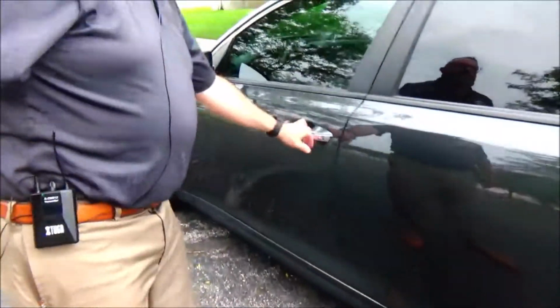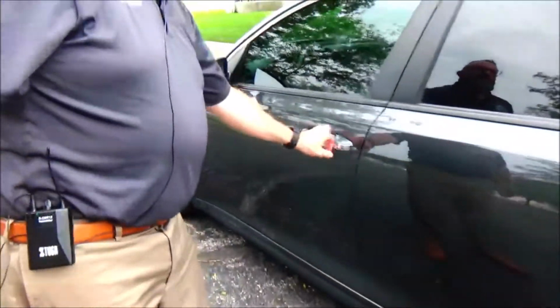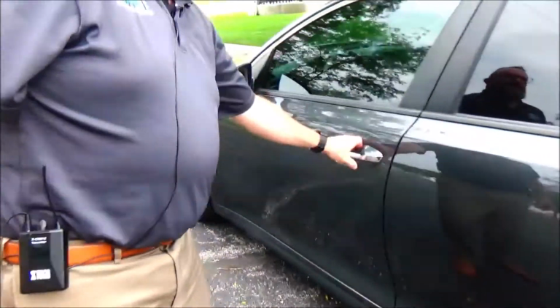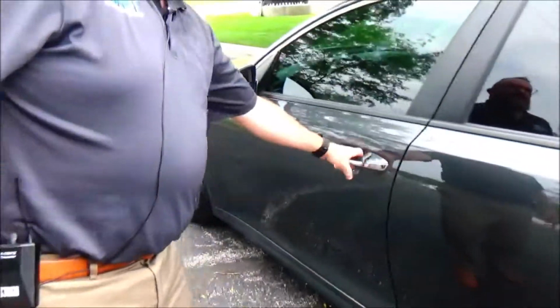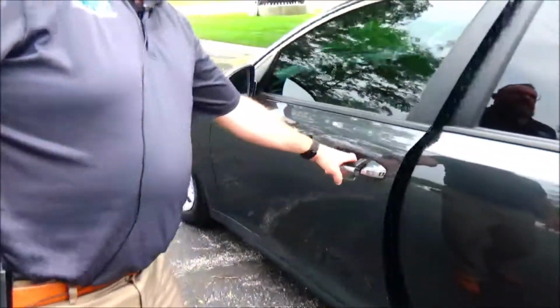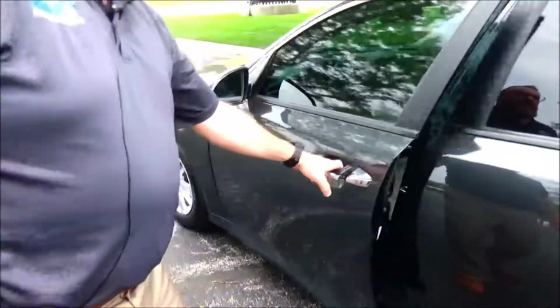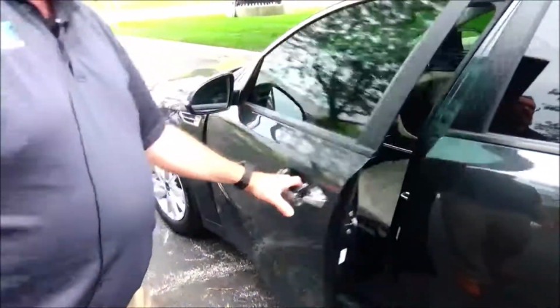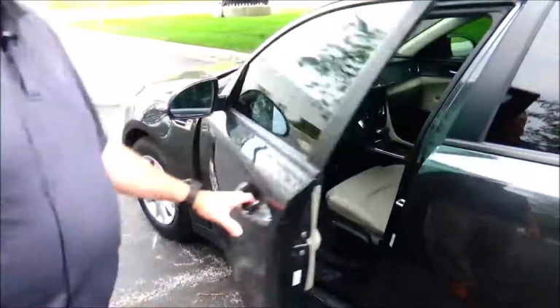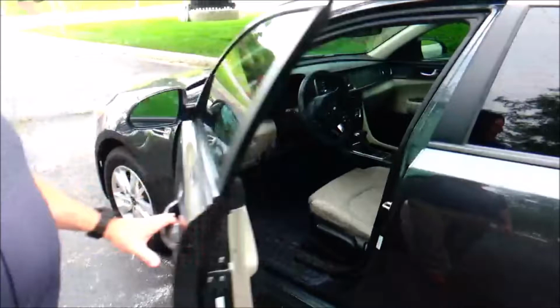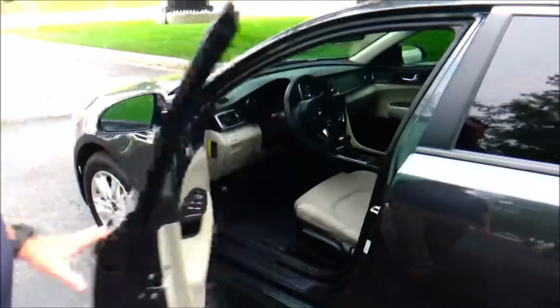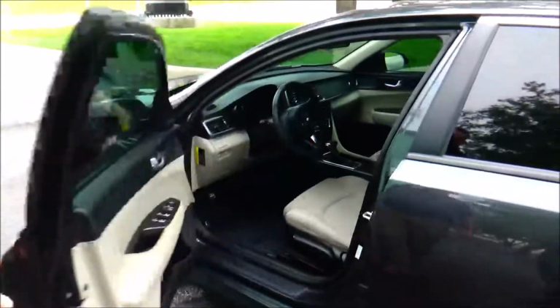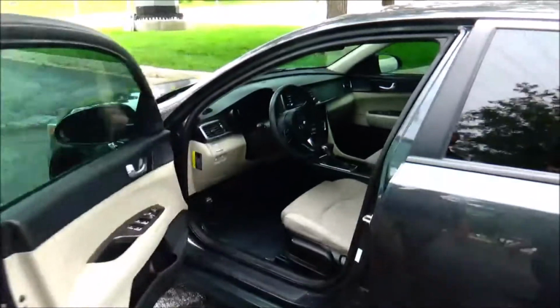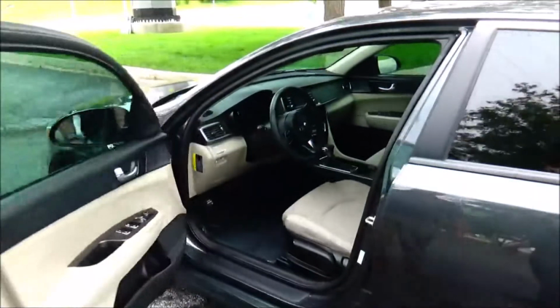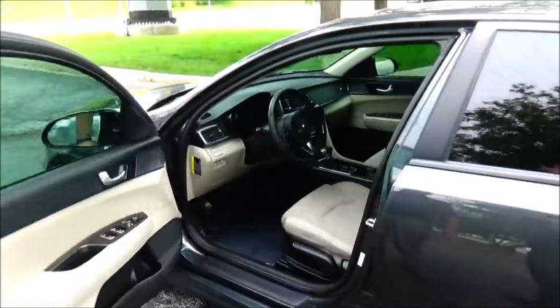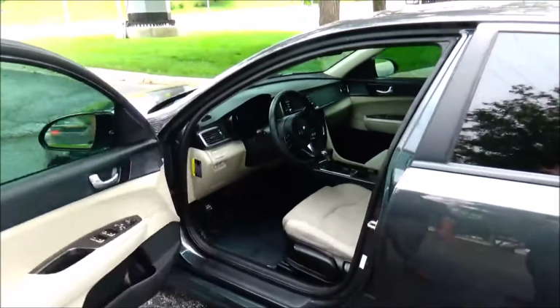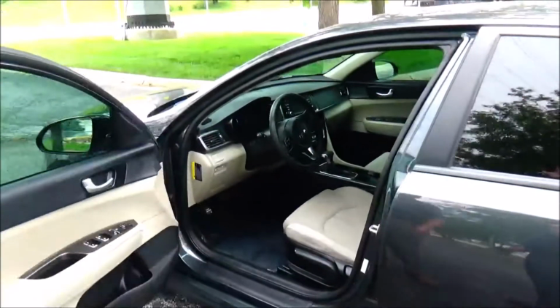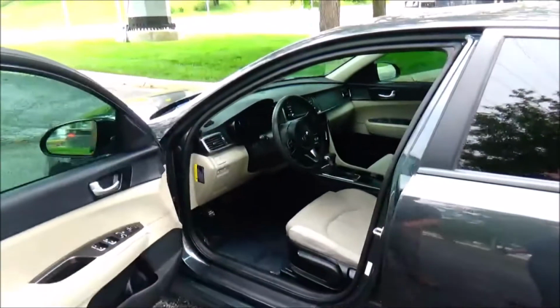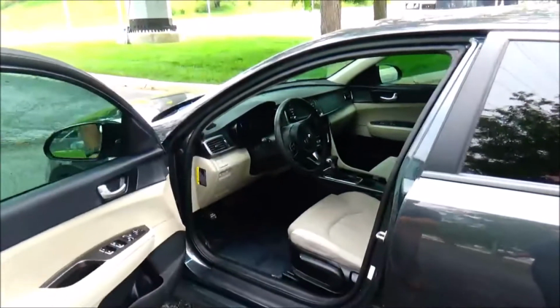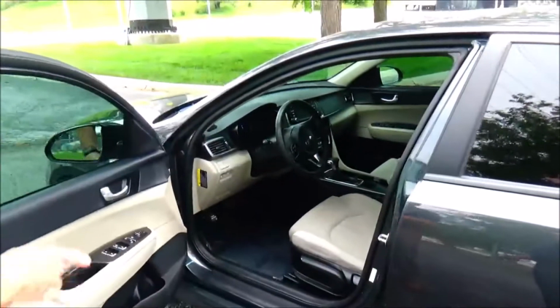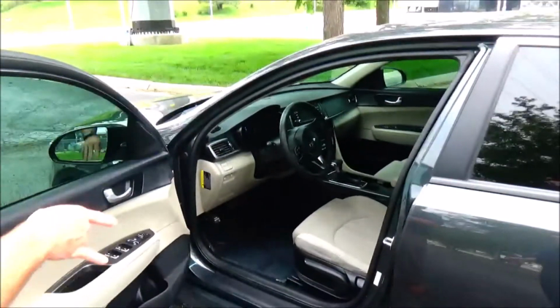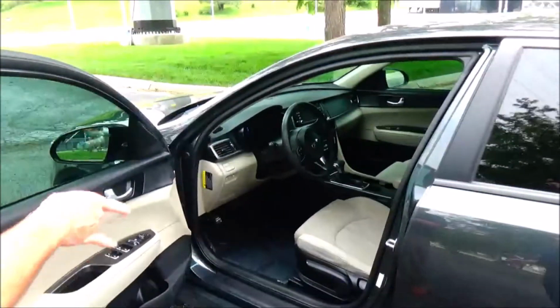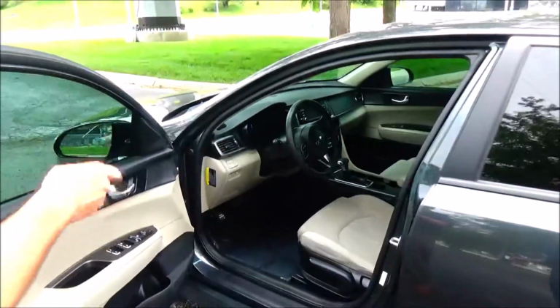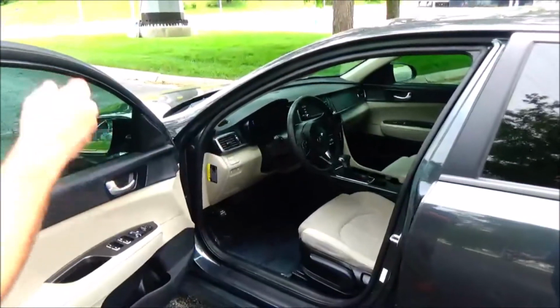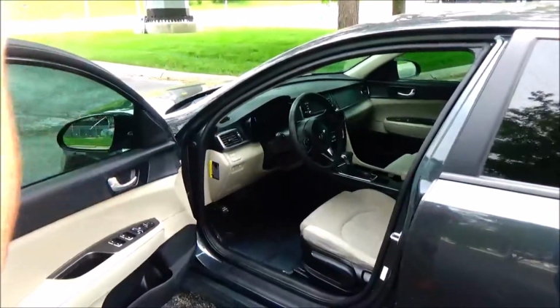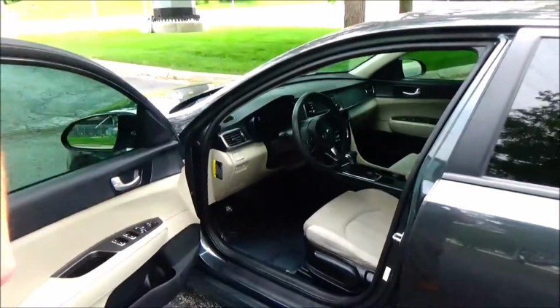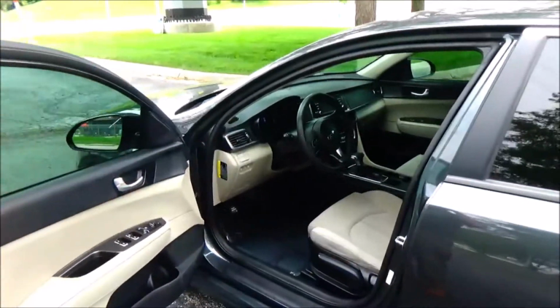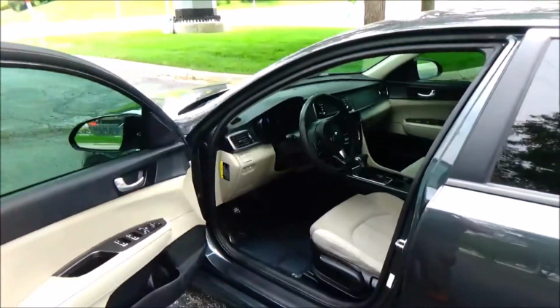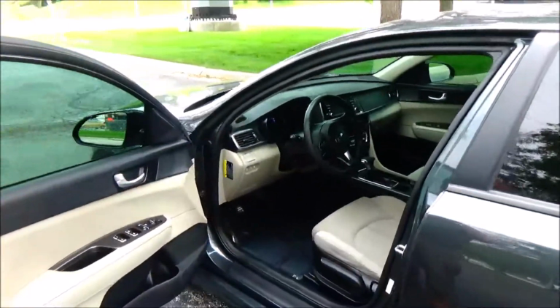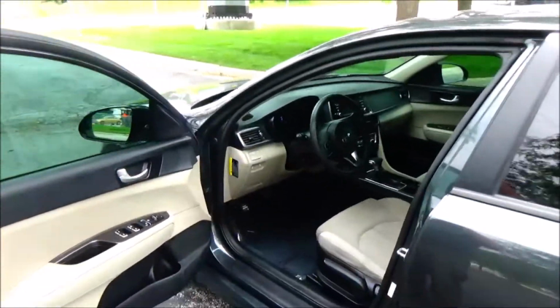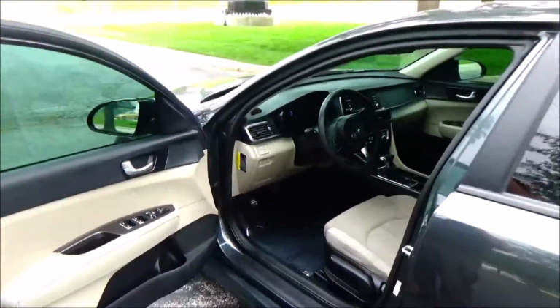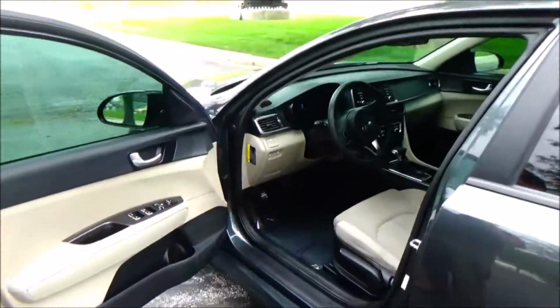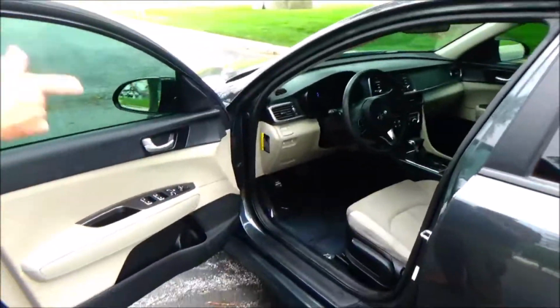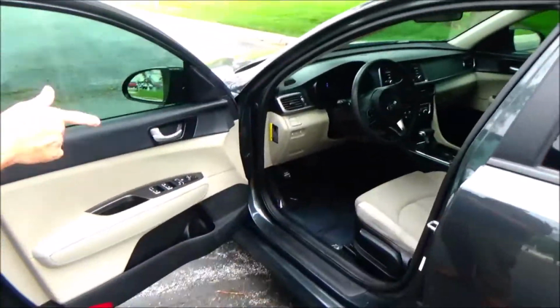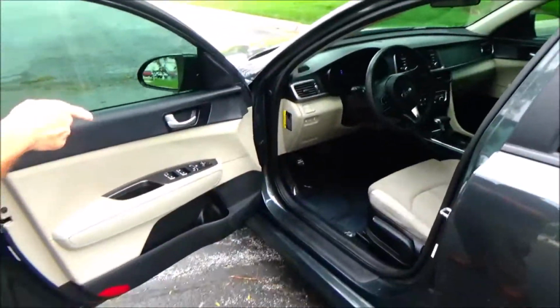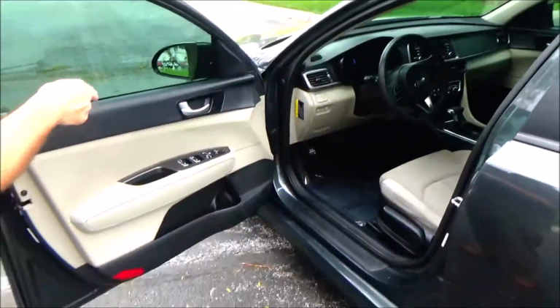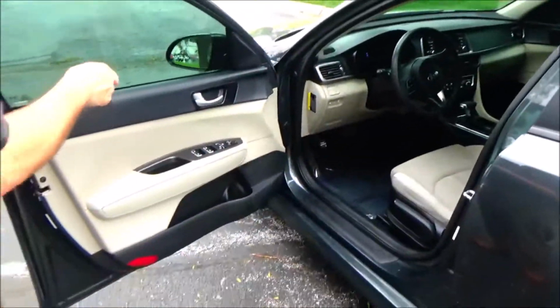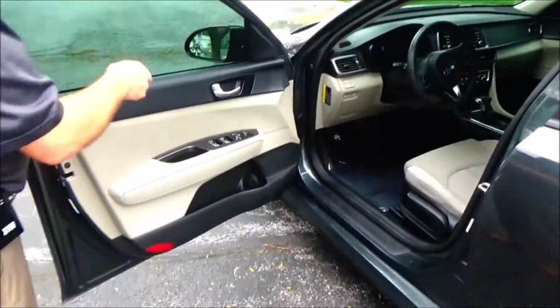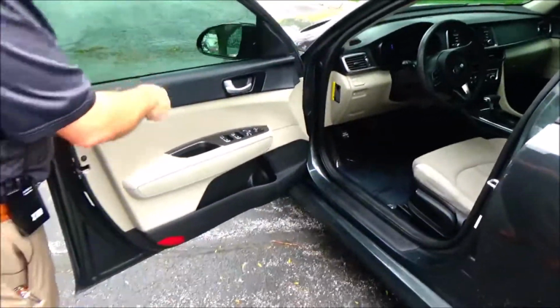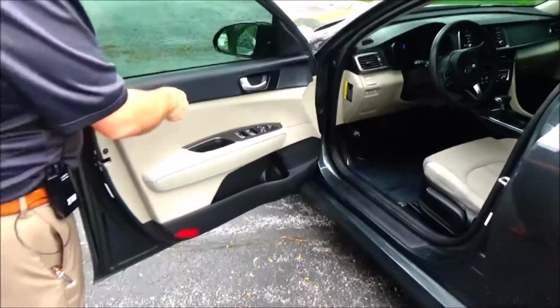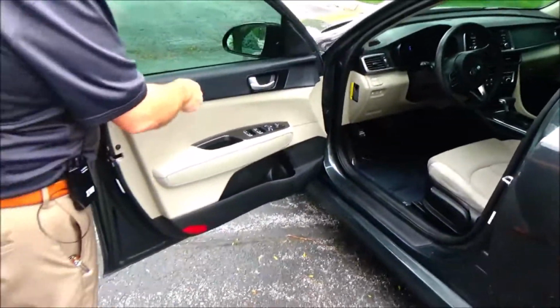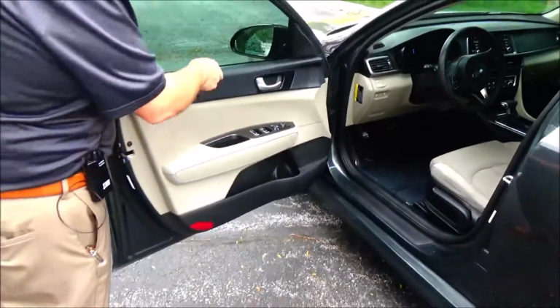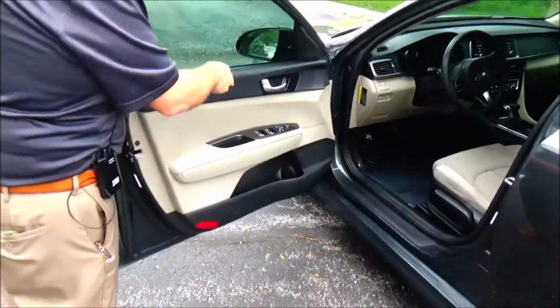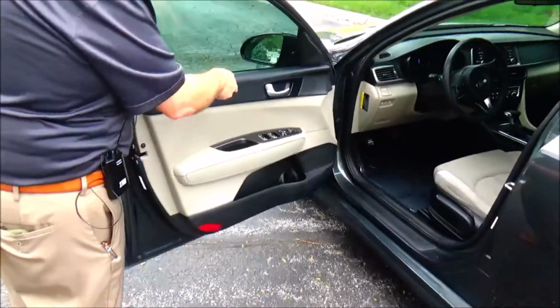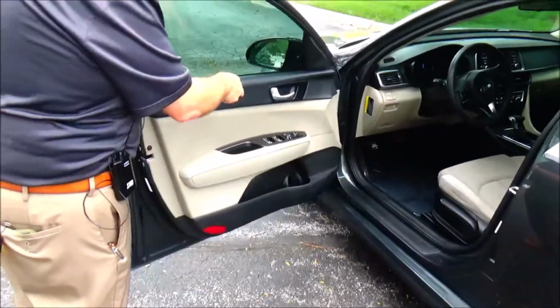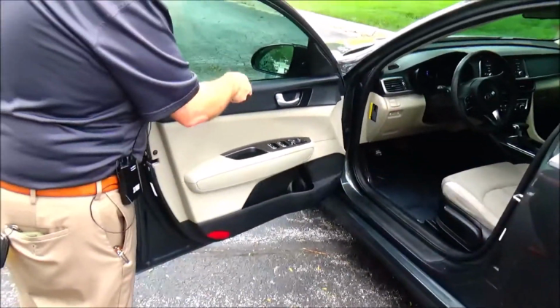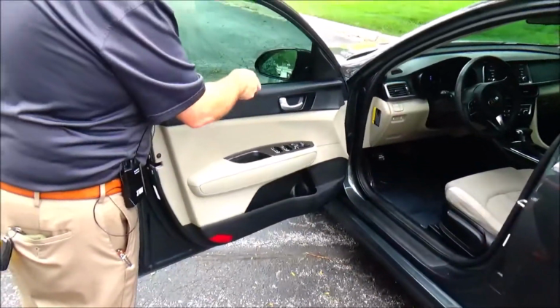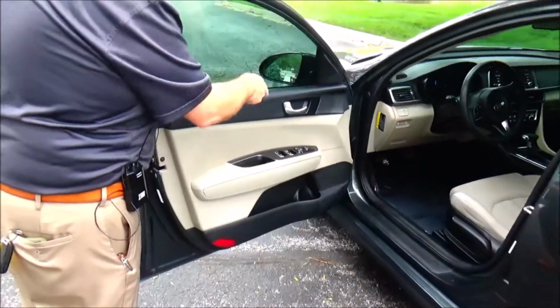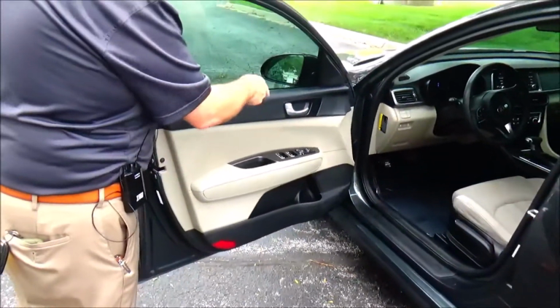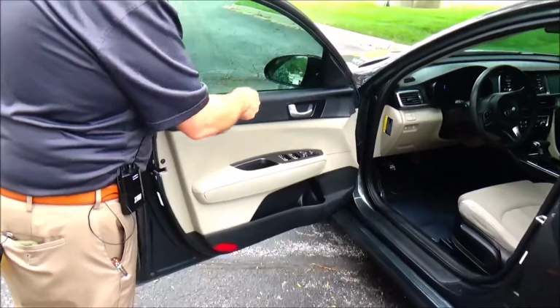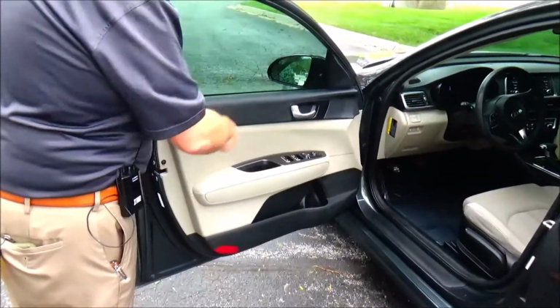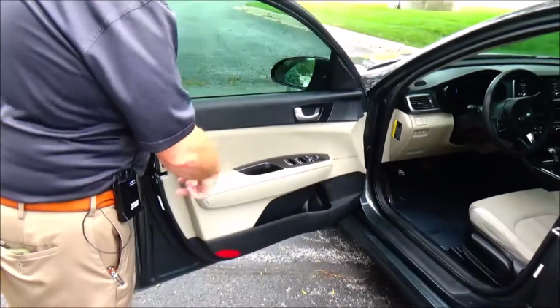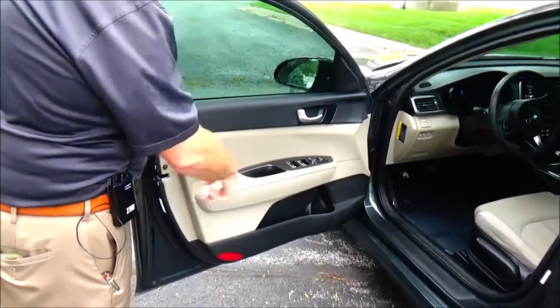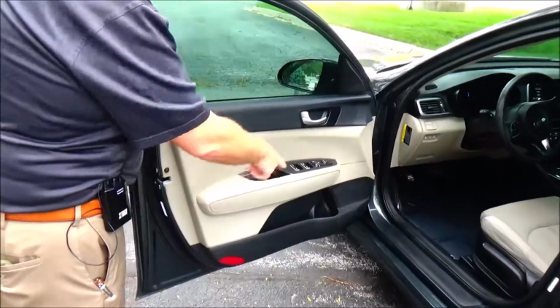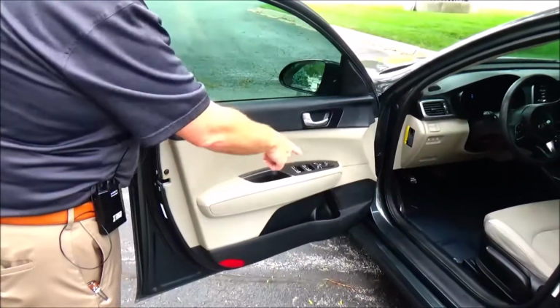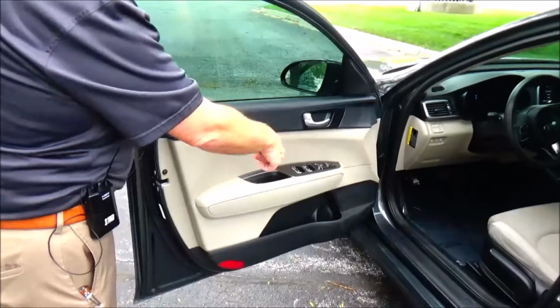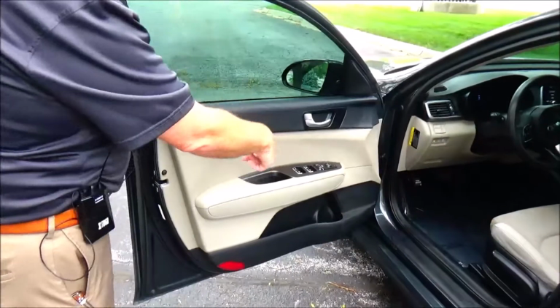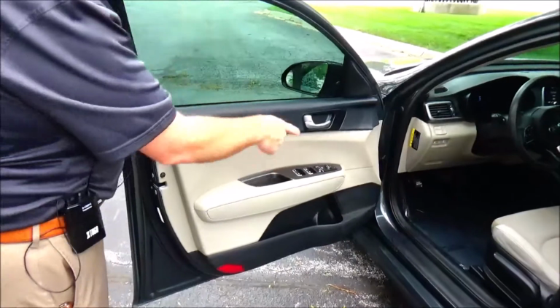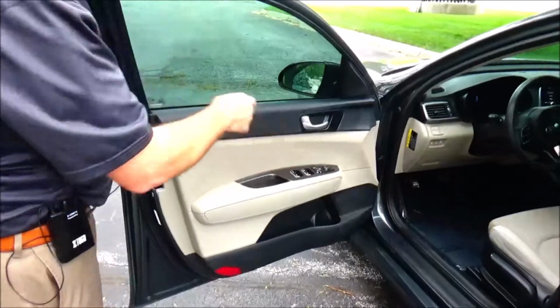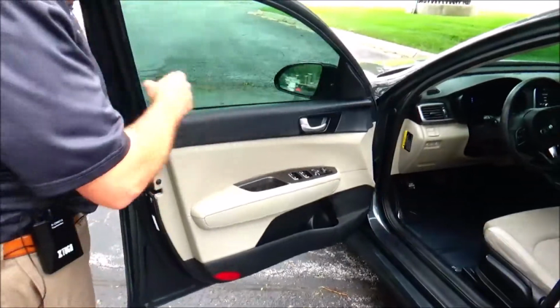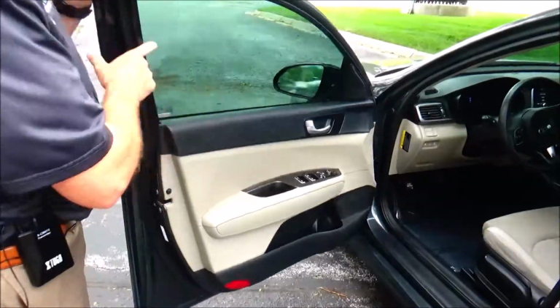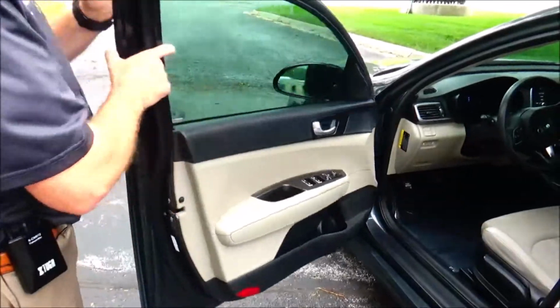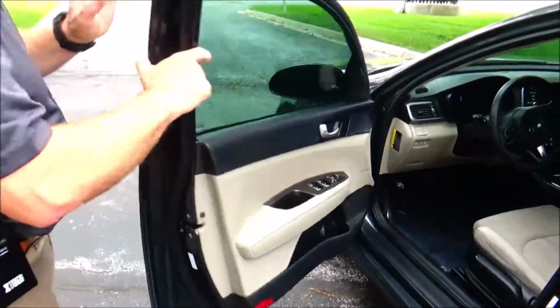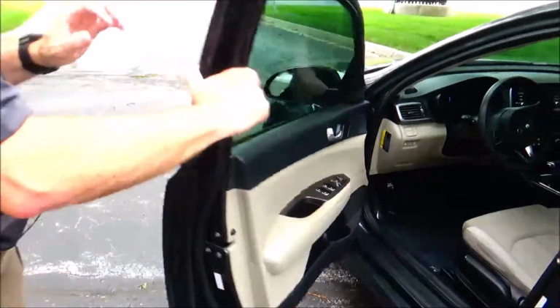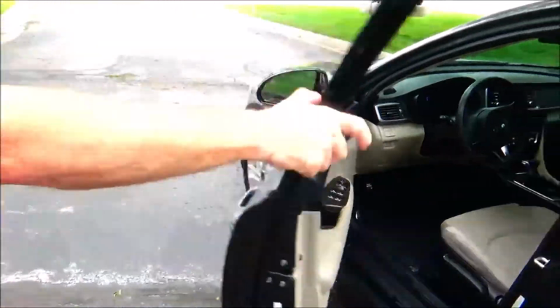Manual adjustment including height adjustment on the driver's seat. Power windows, power locks, power mirrors, cup holders and storage in the door.